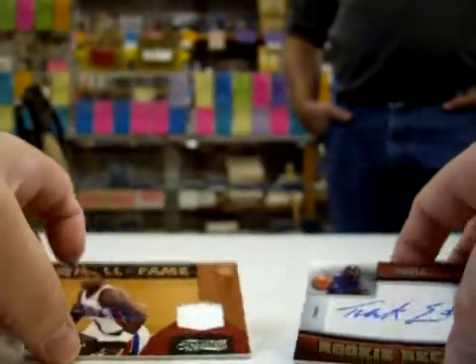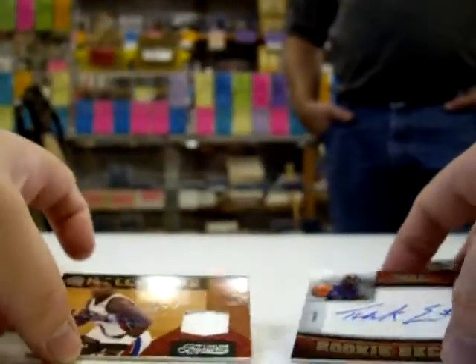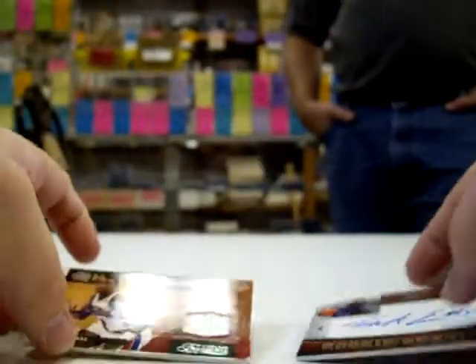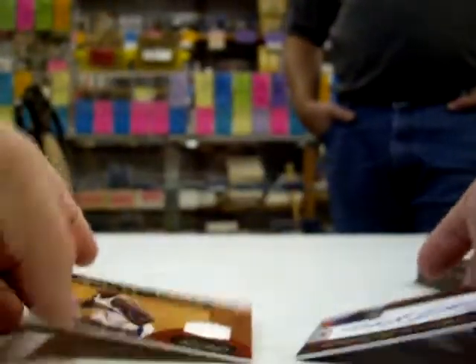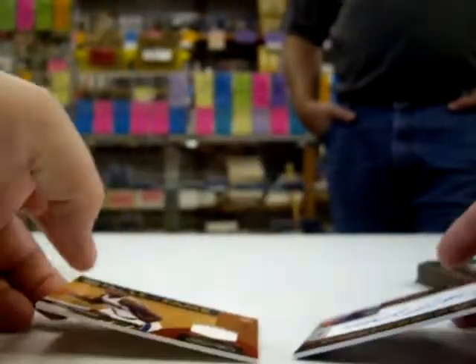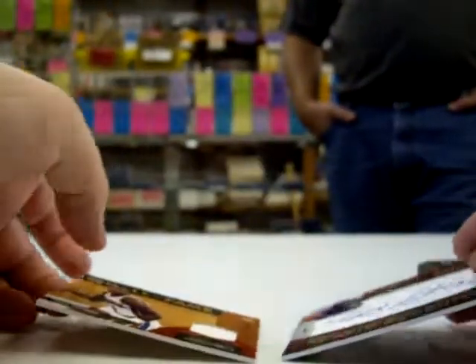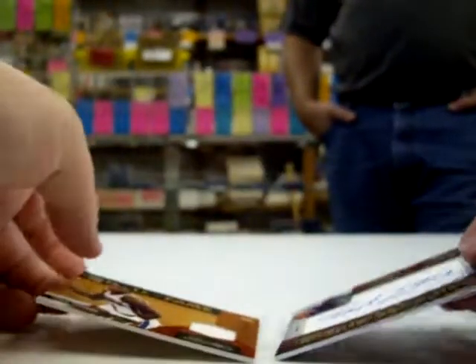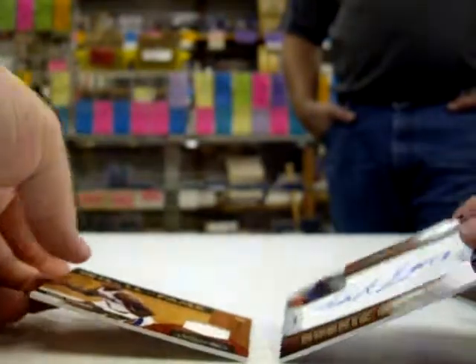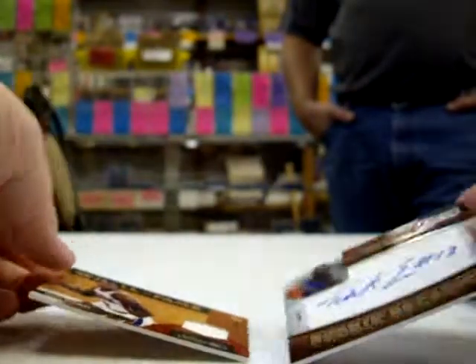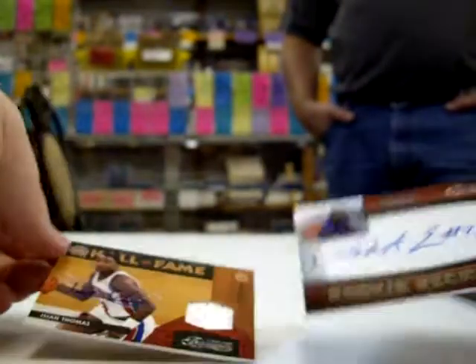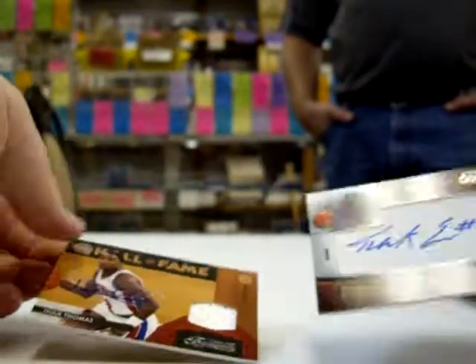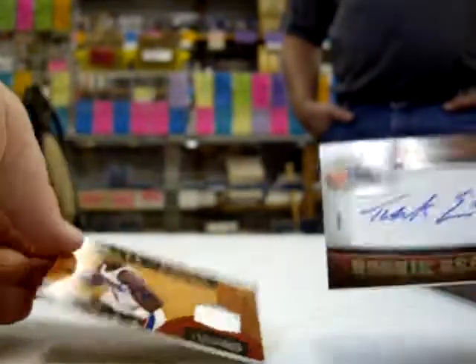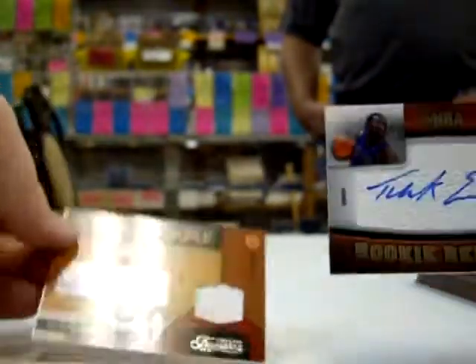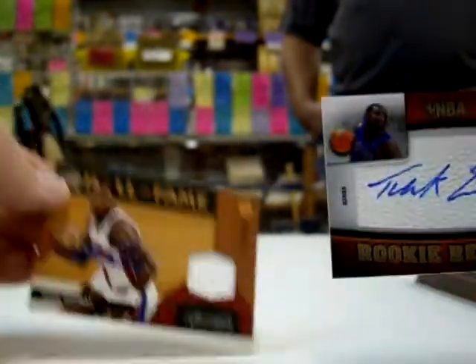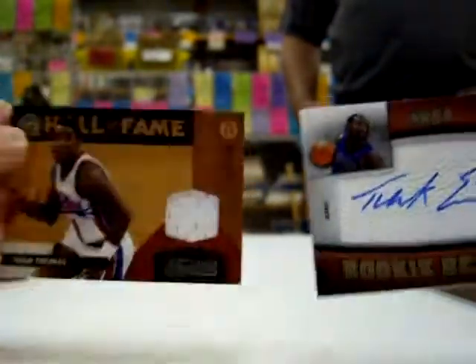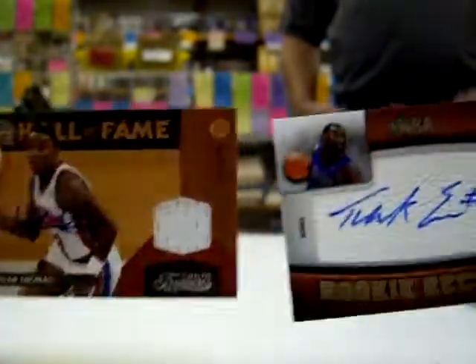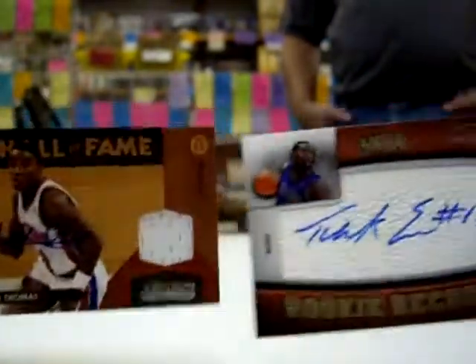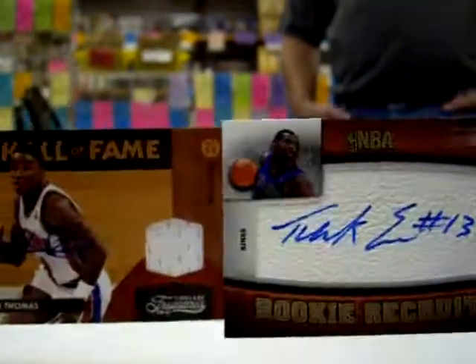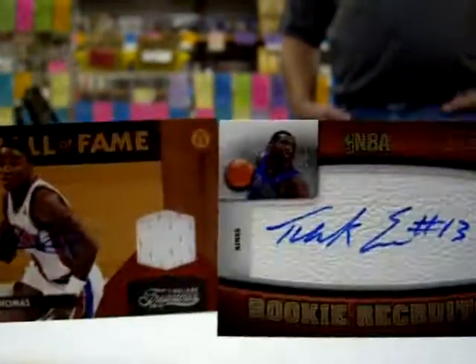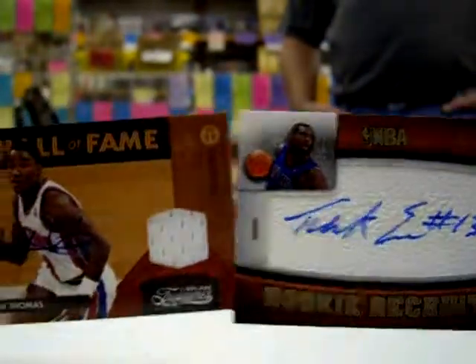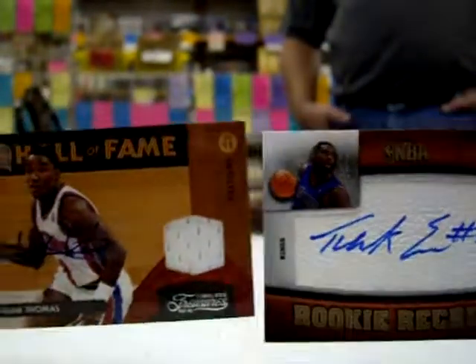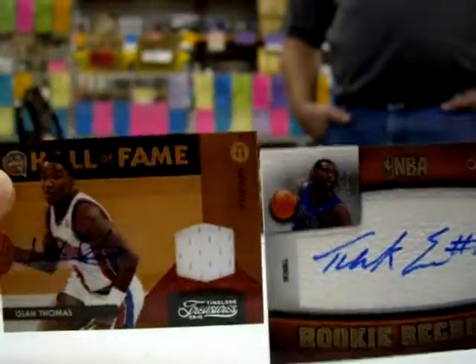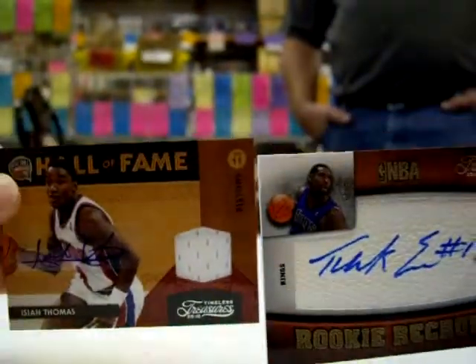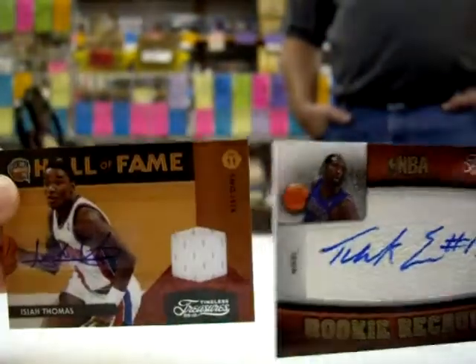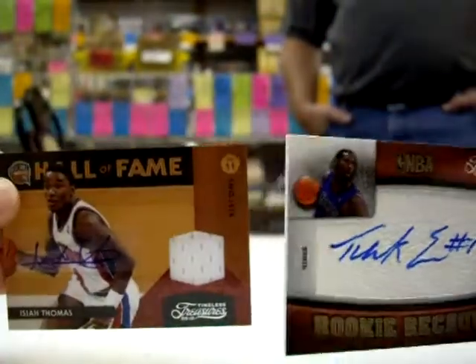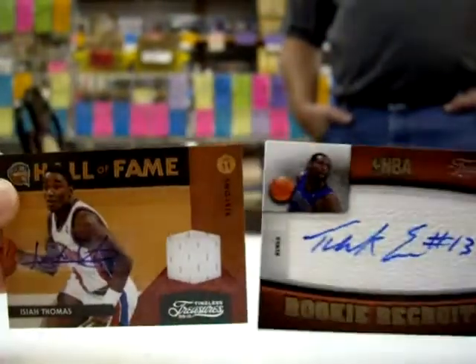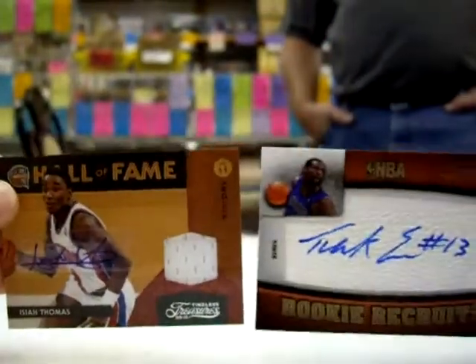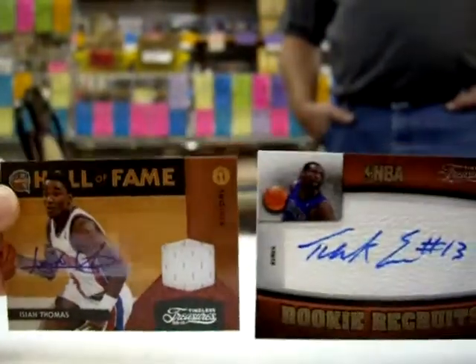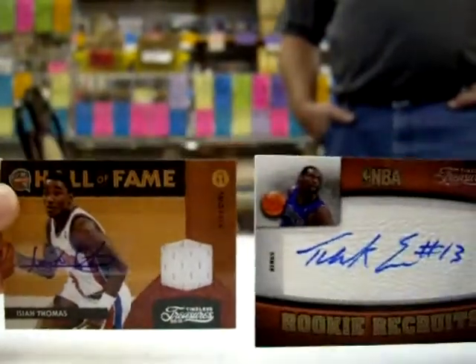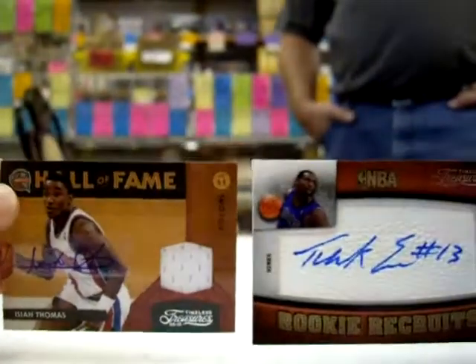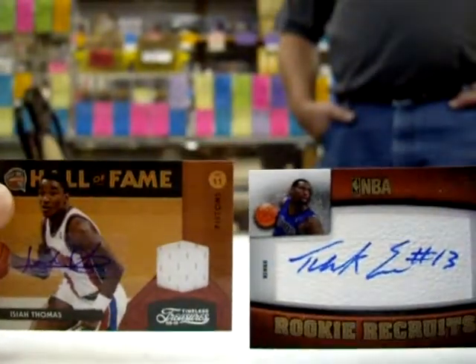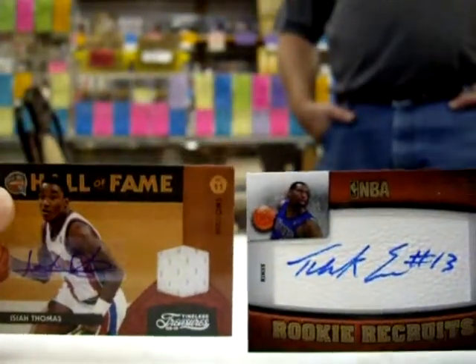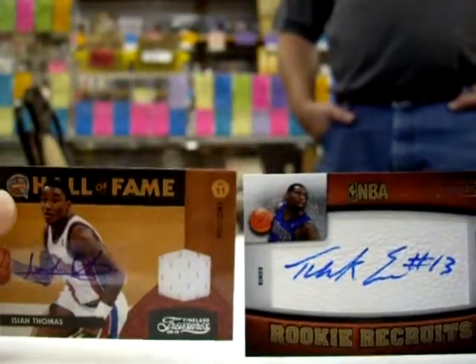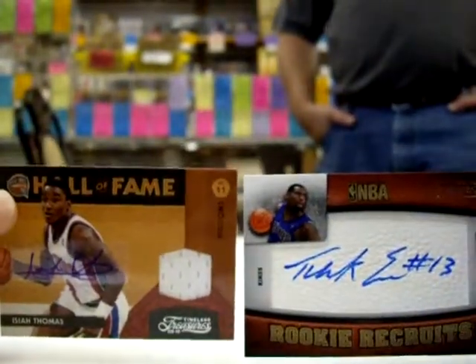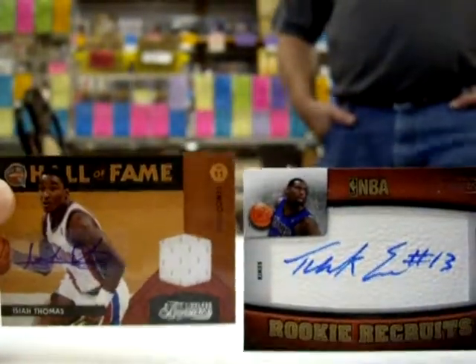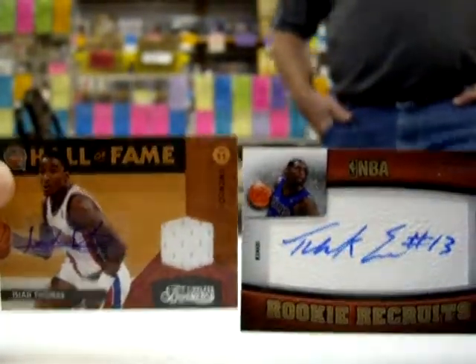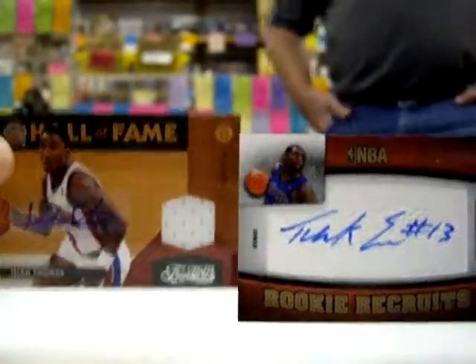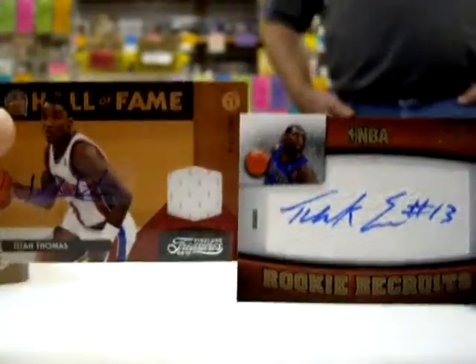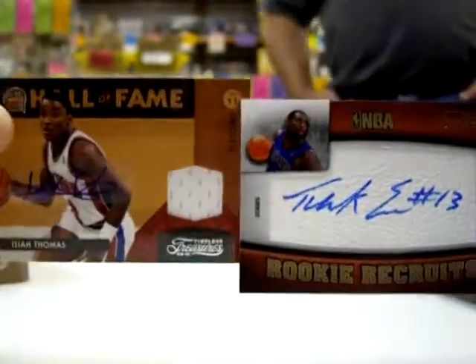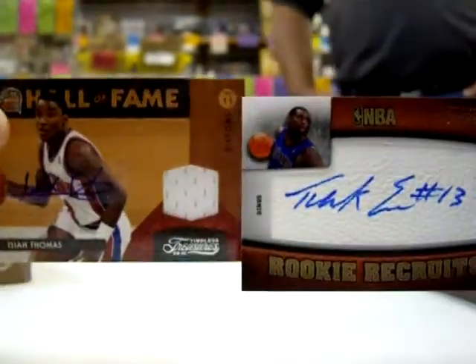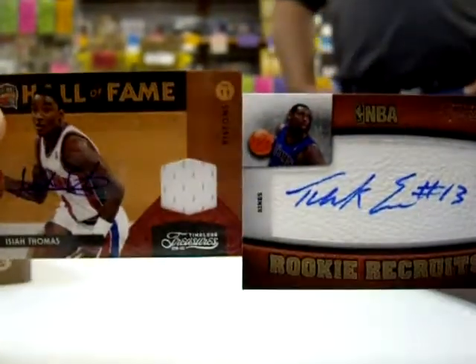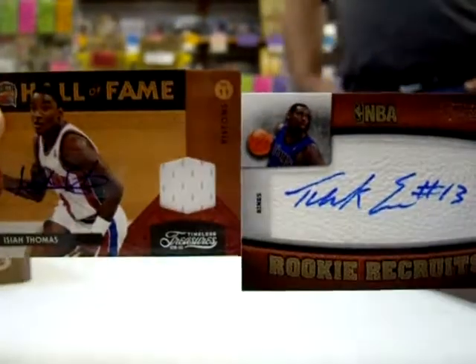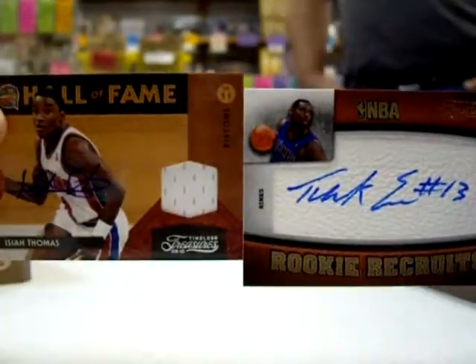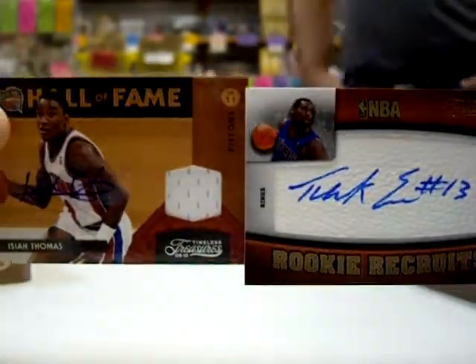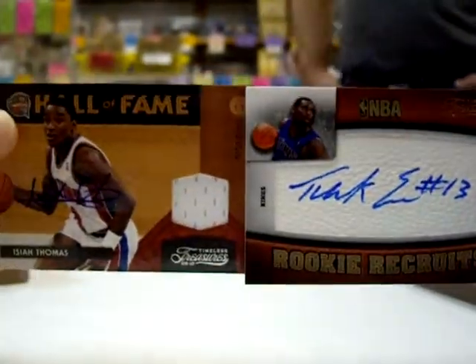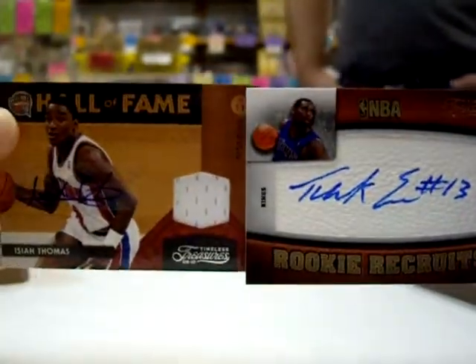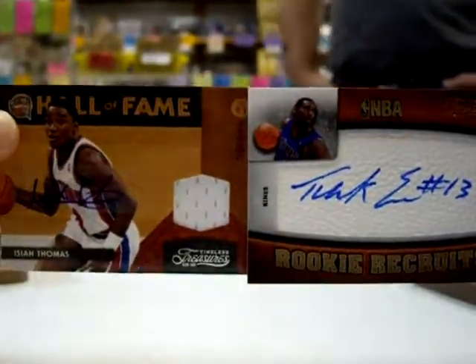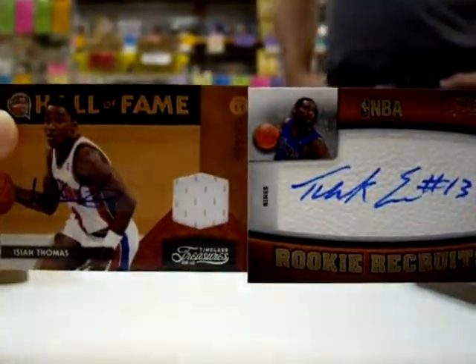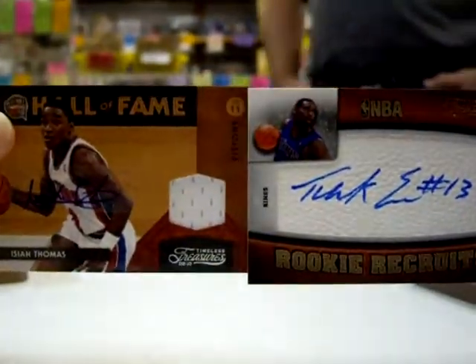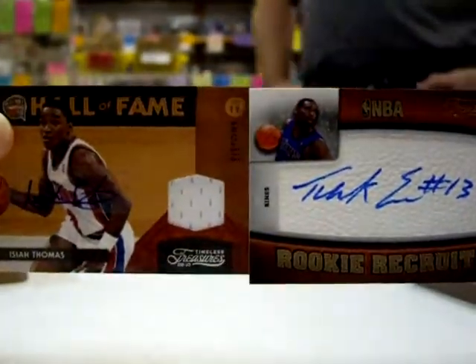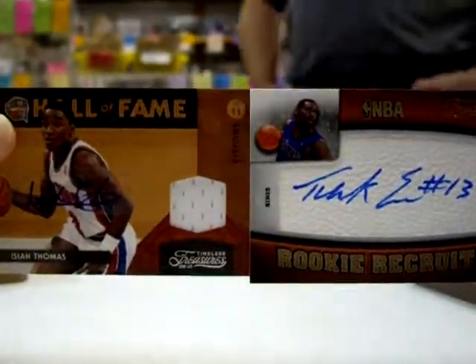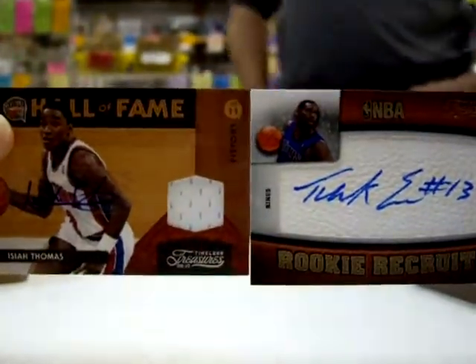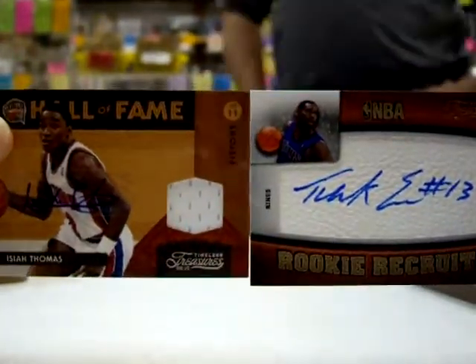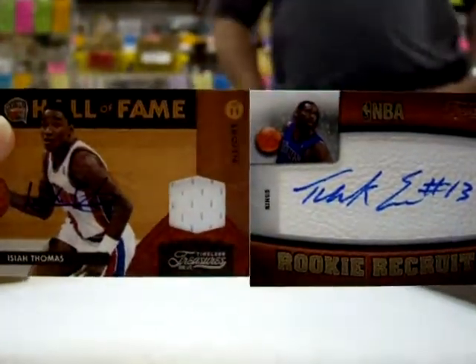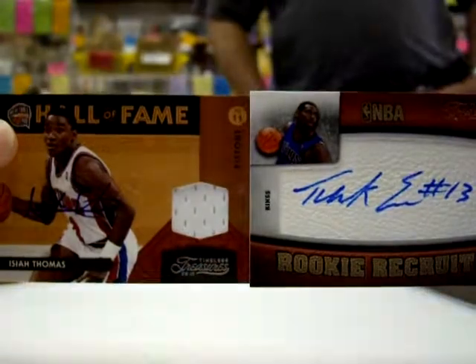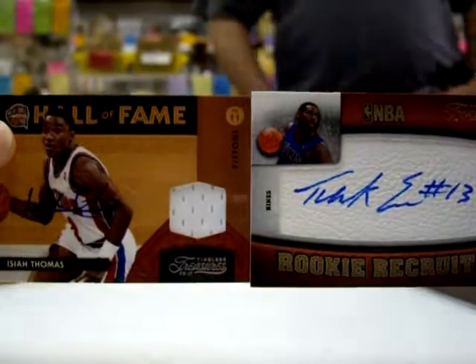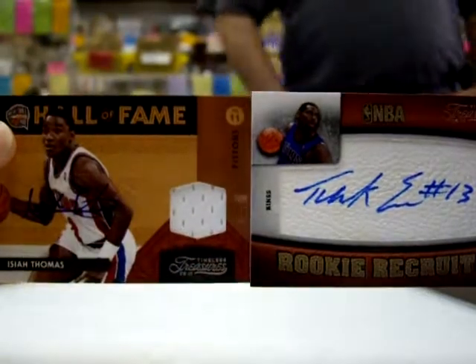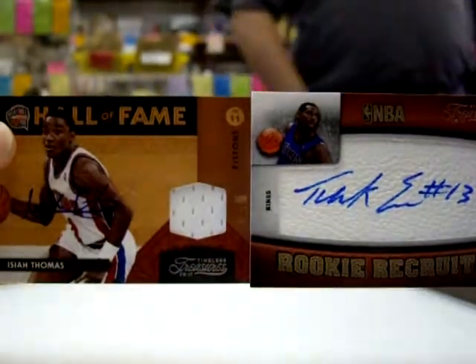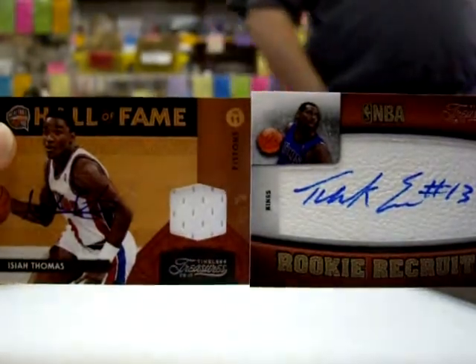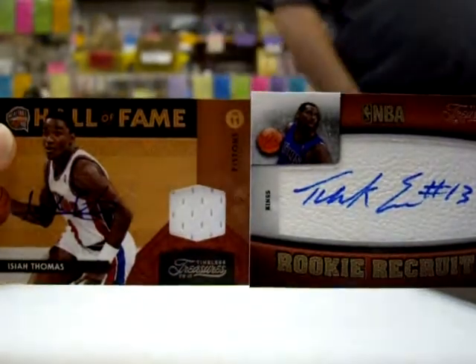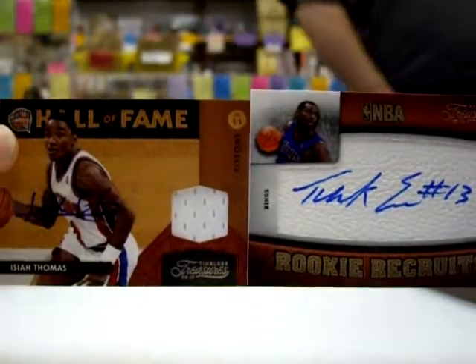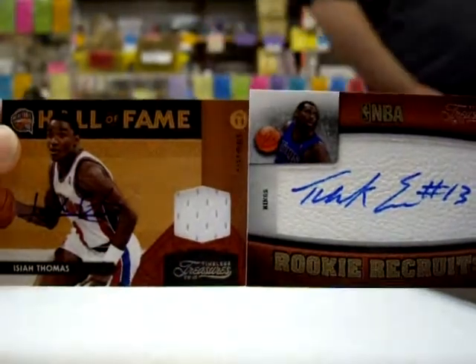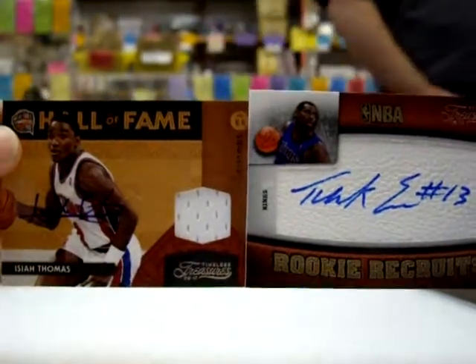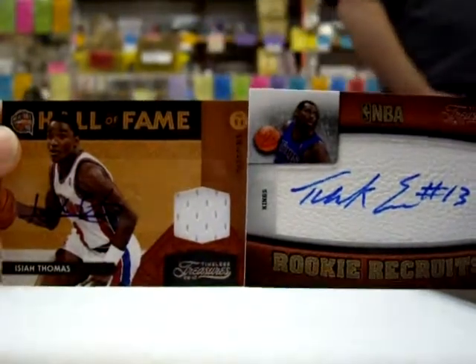That was a really nice box. There you go. Alright folks, thanks again for watching and good luck.